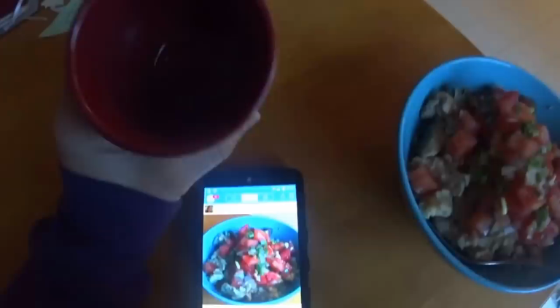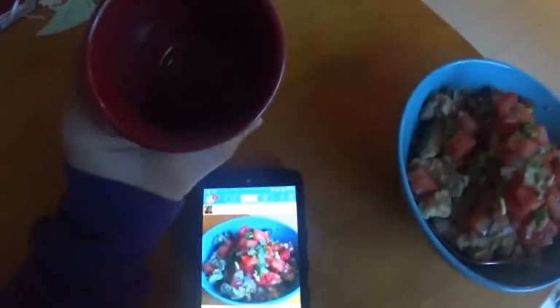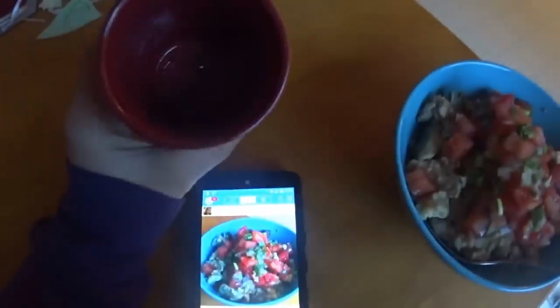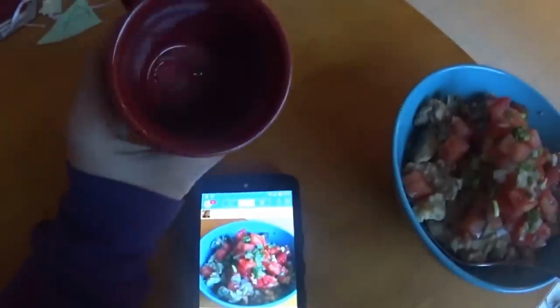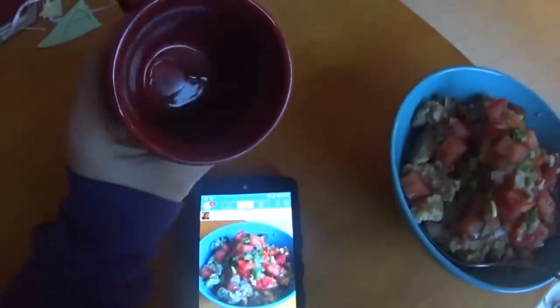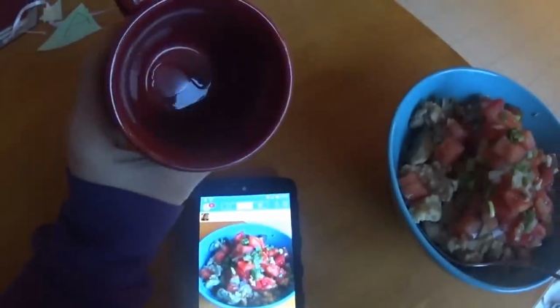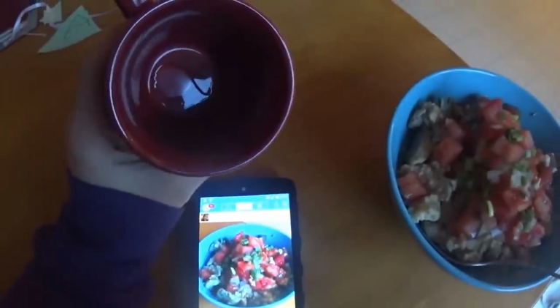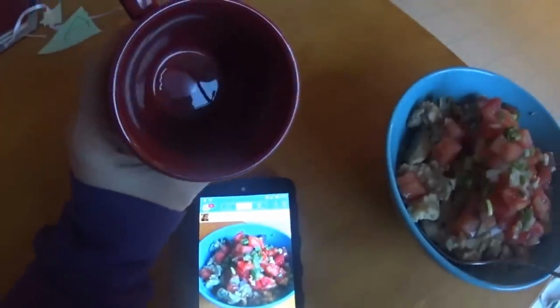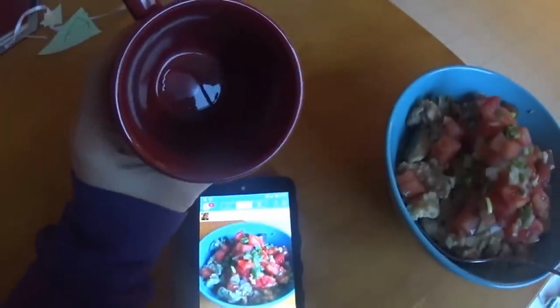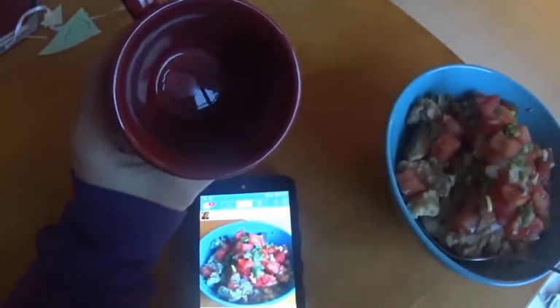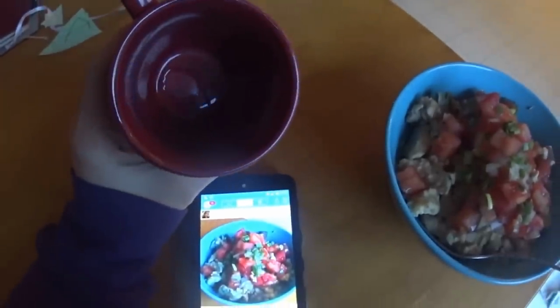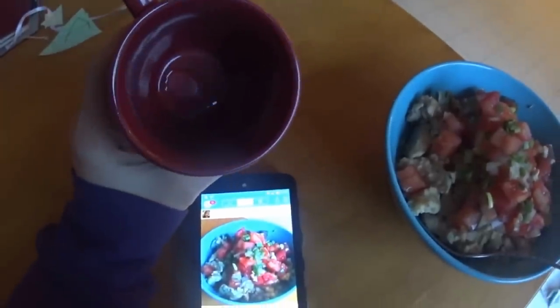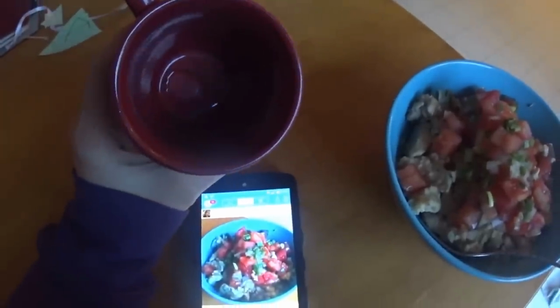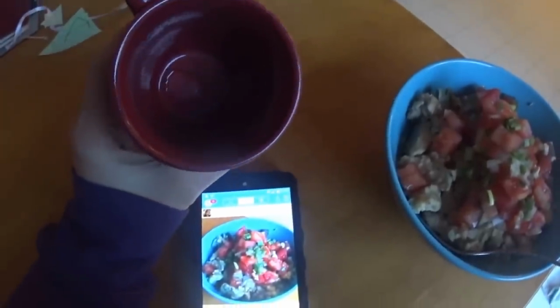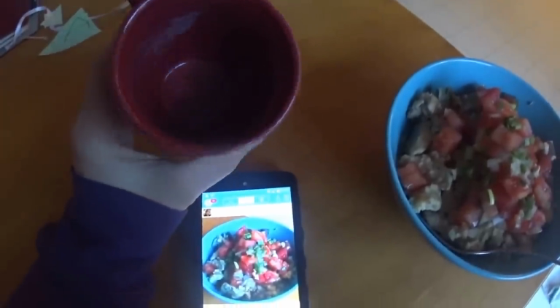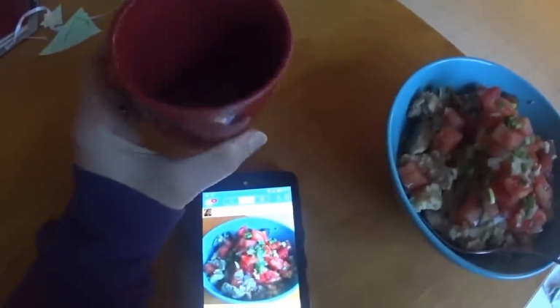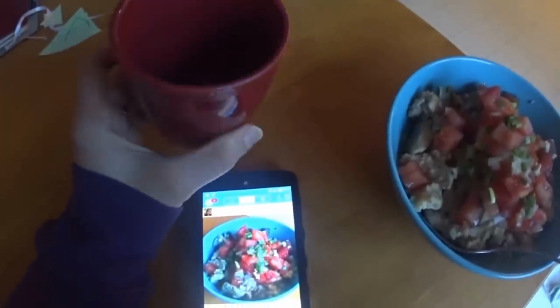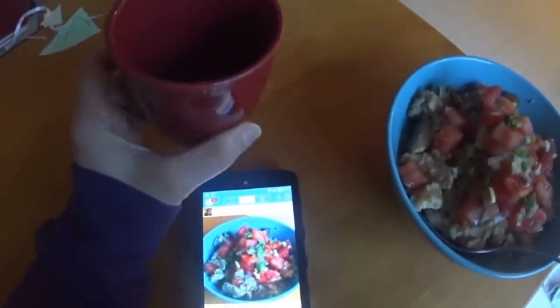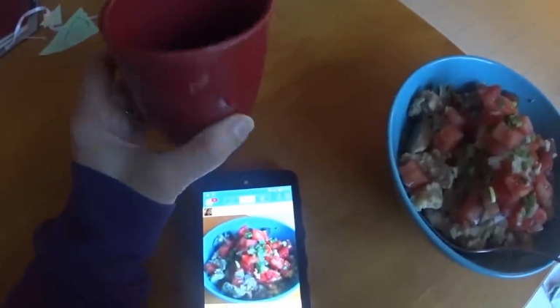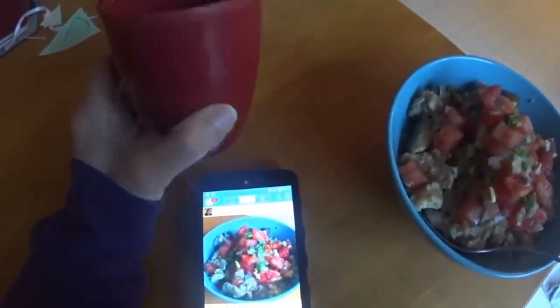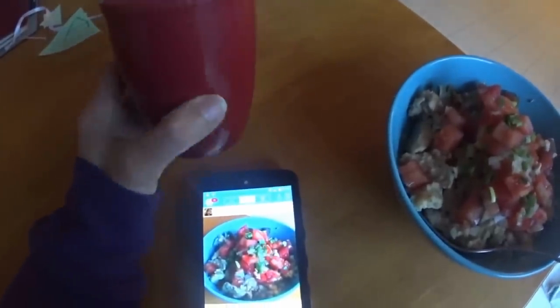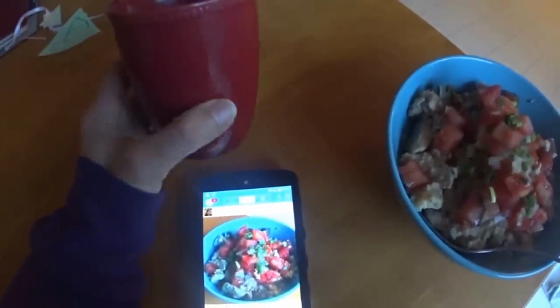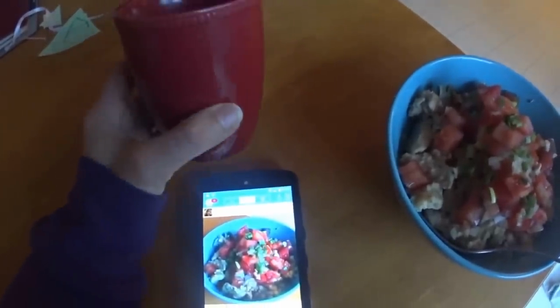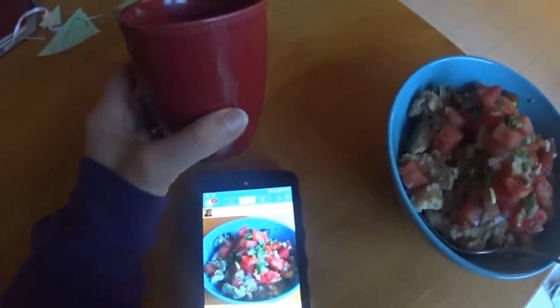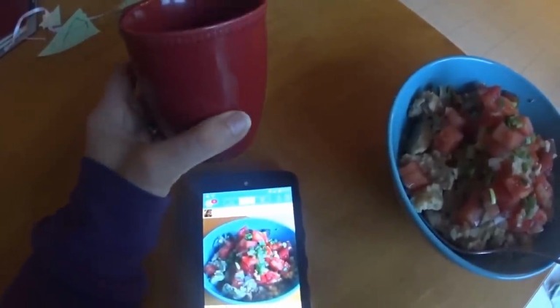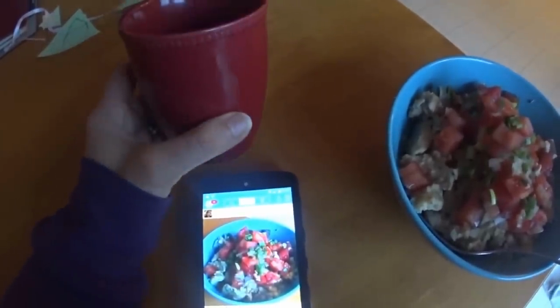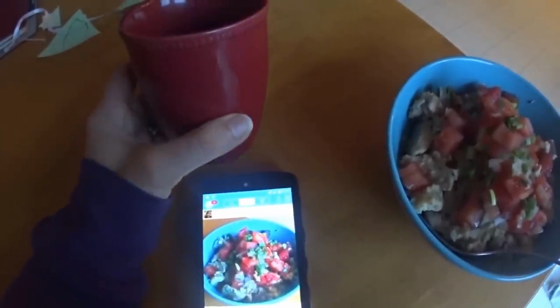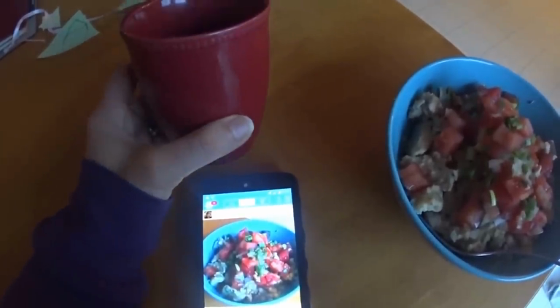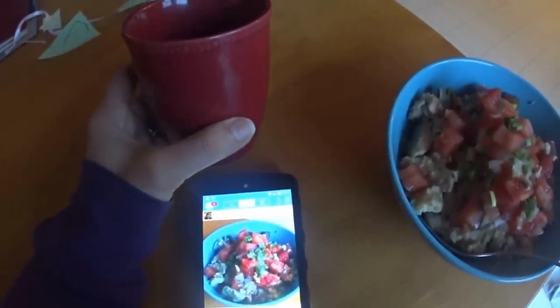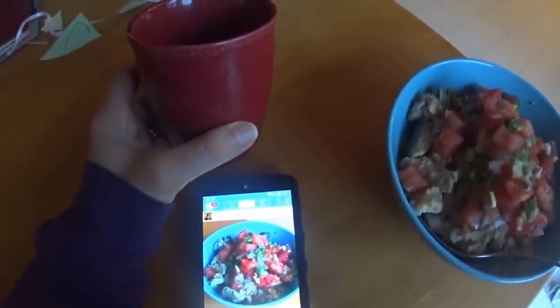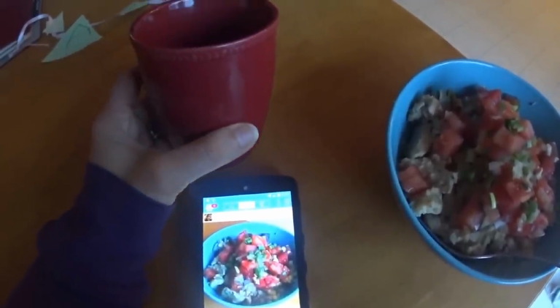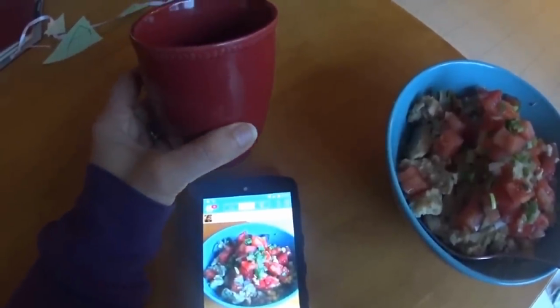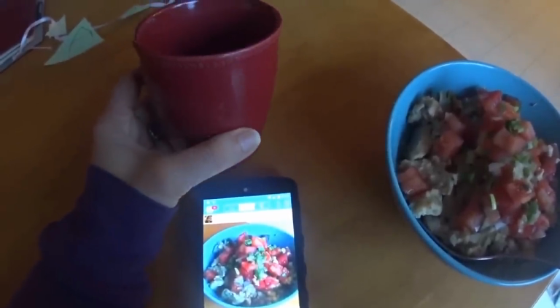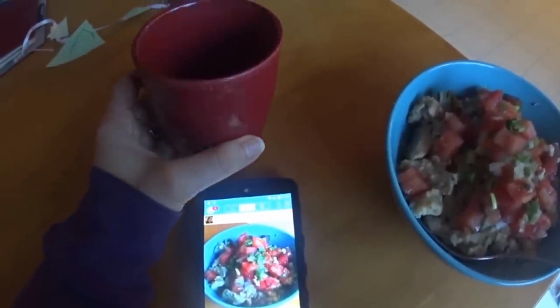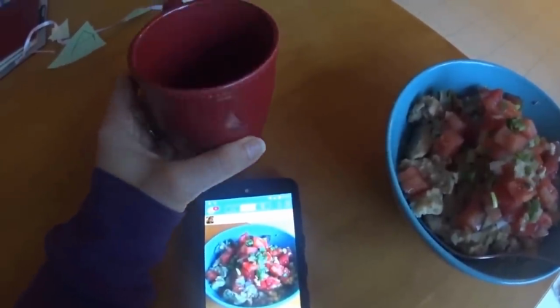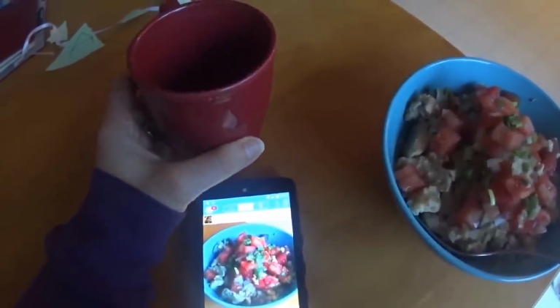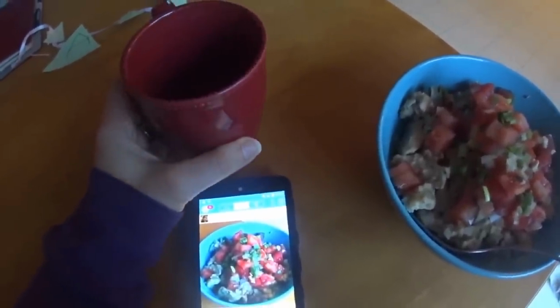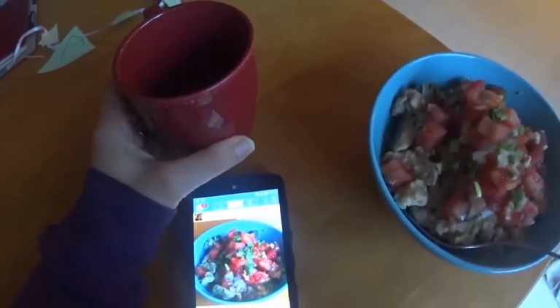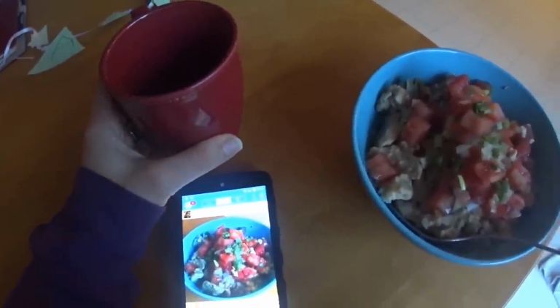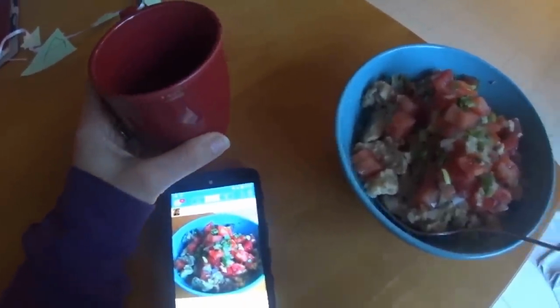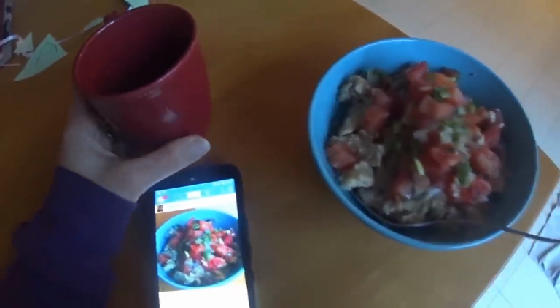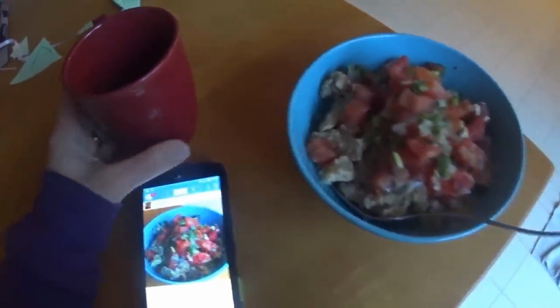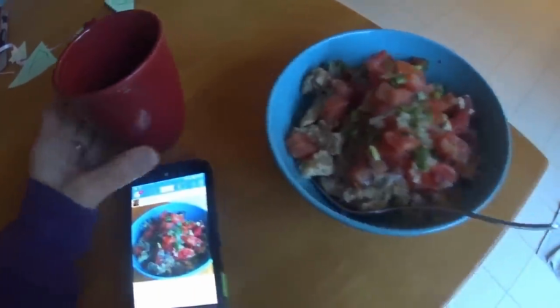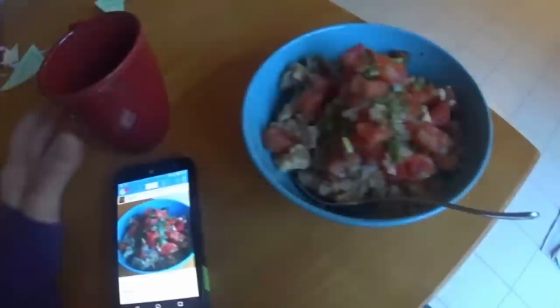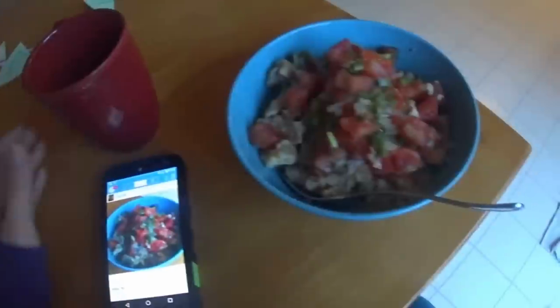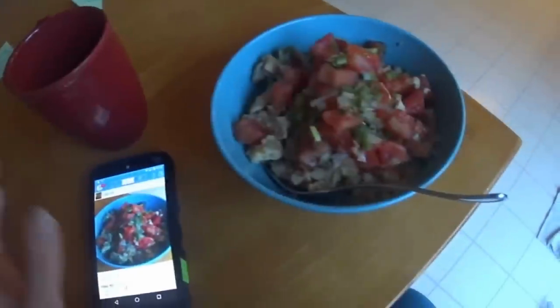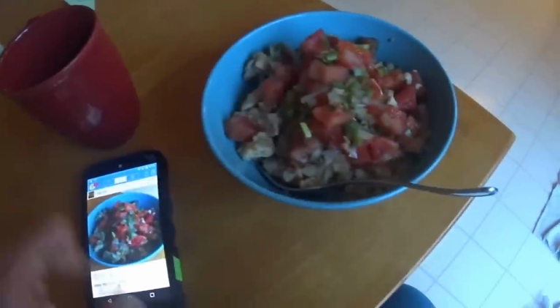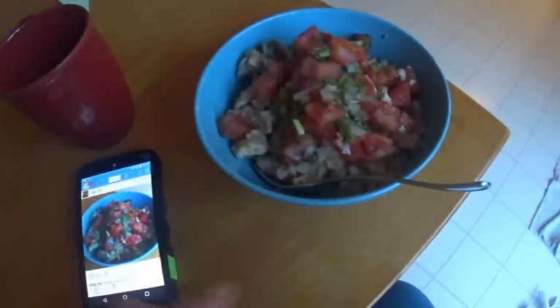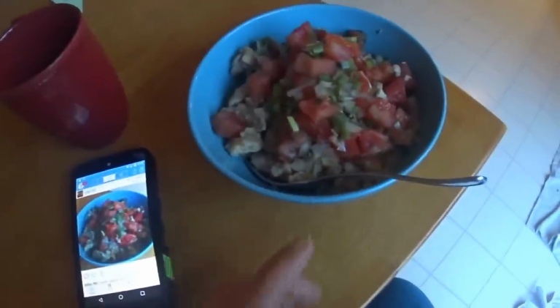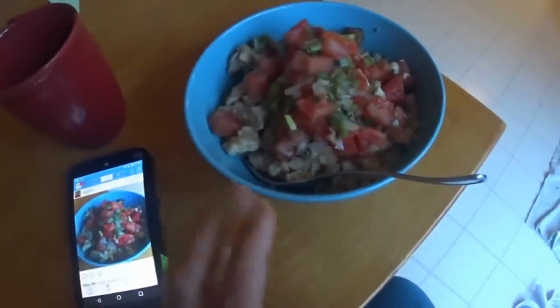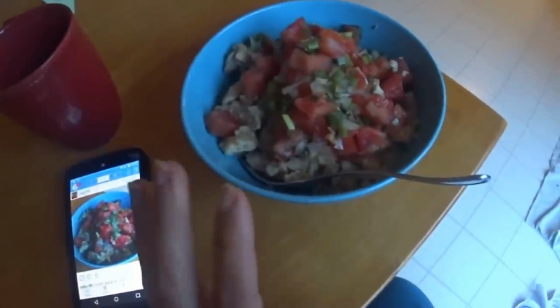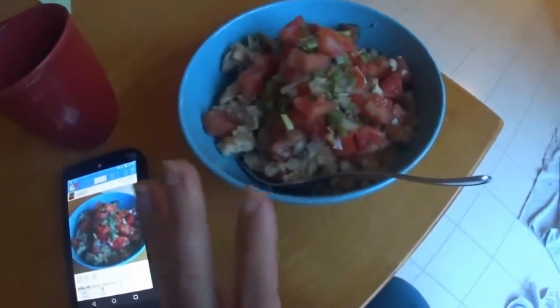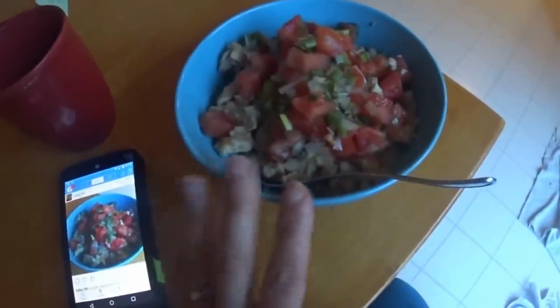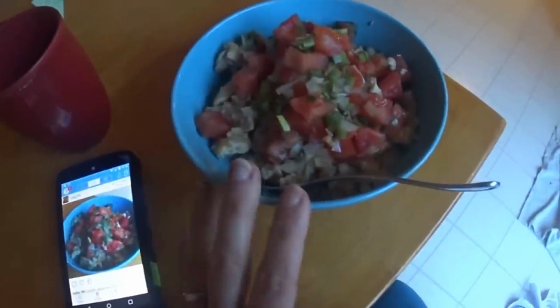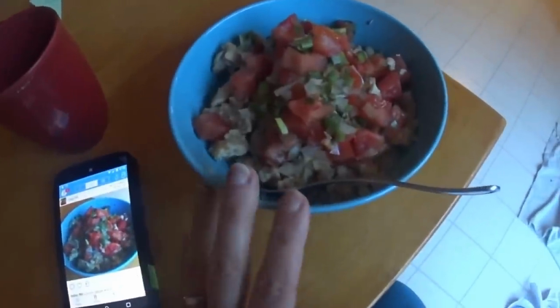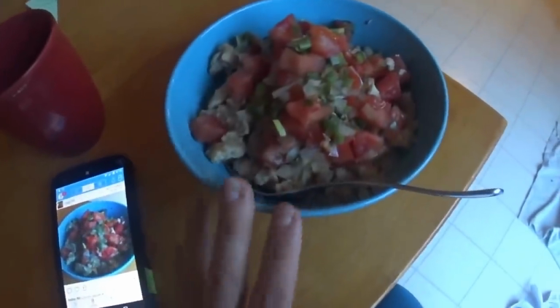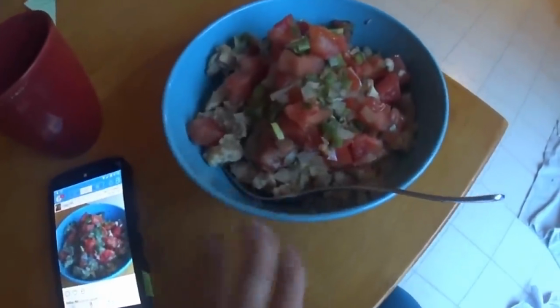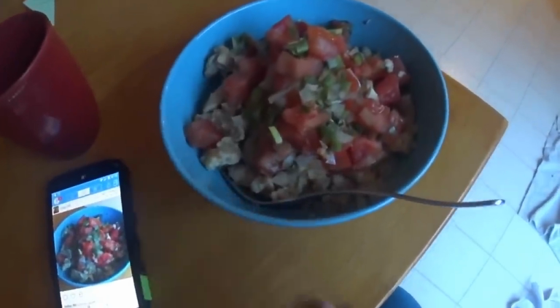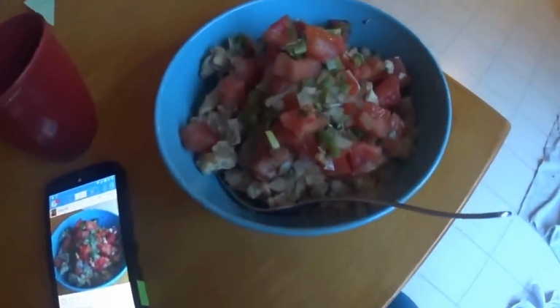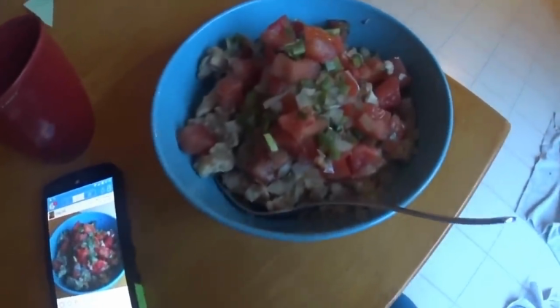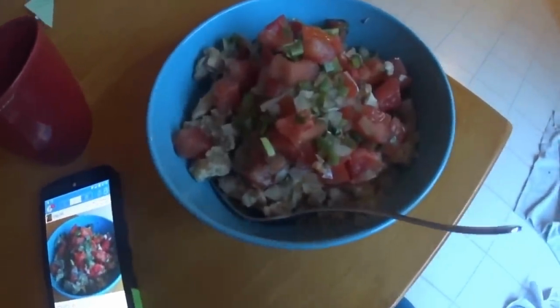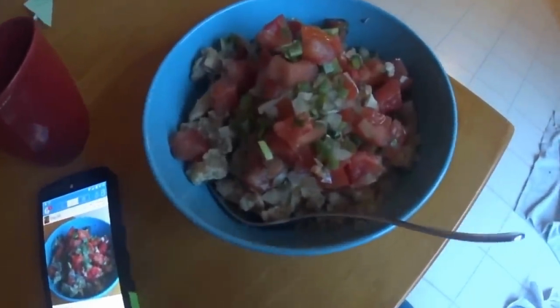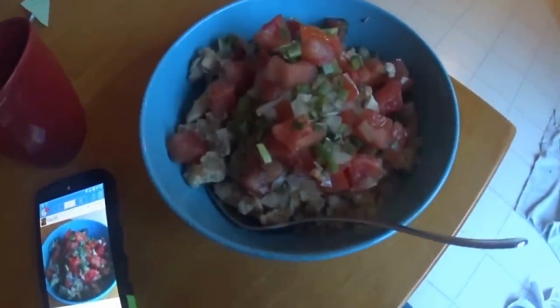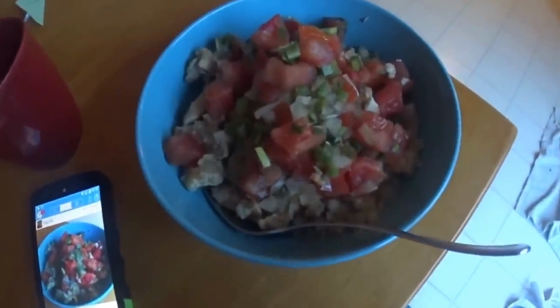I finished my coffee already, probably at about six, and it is a little past eight right now, and I'm having my breakfast.